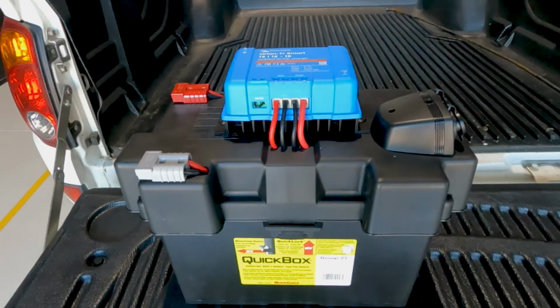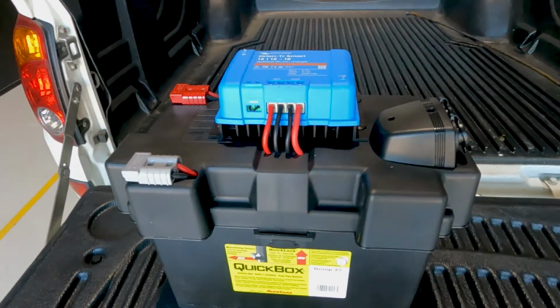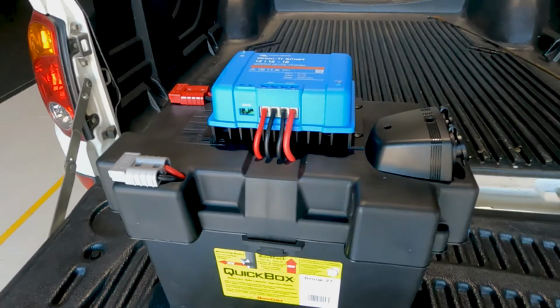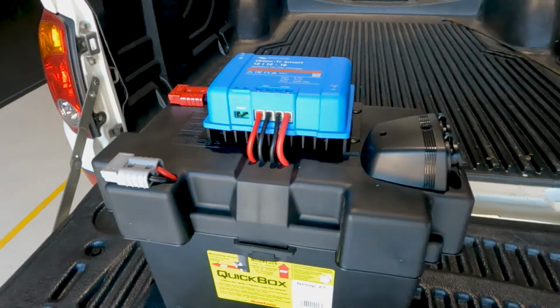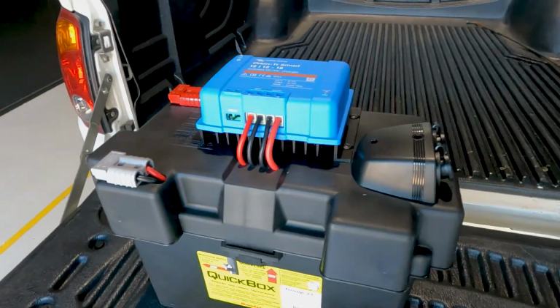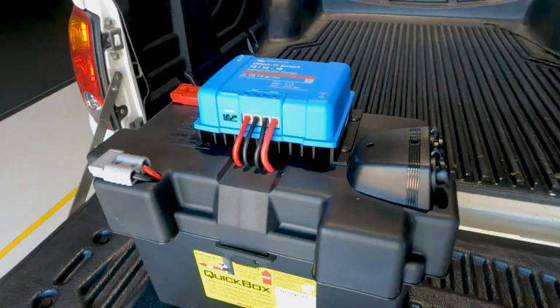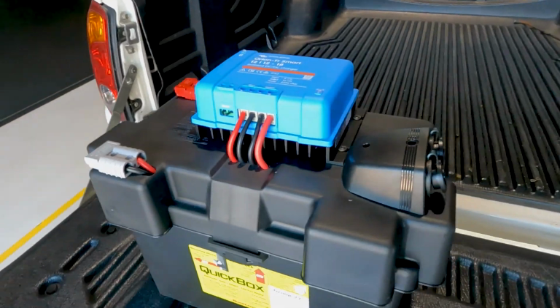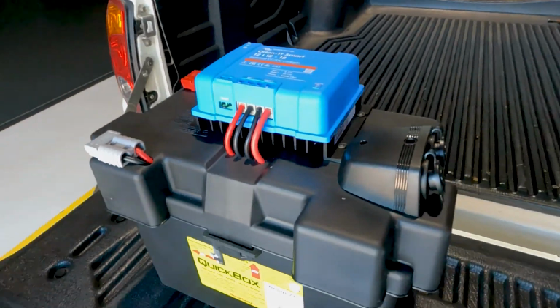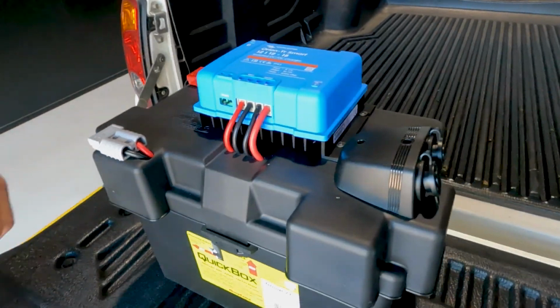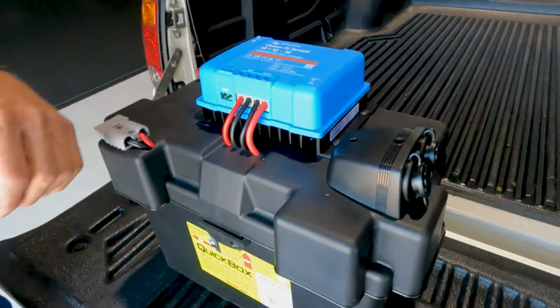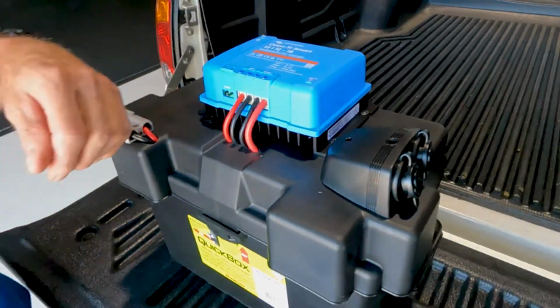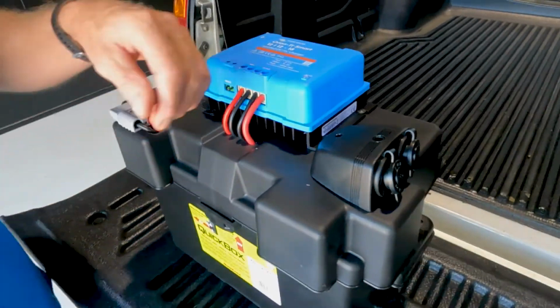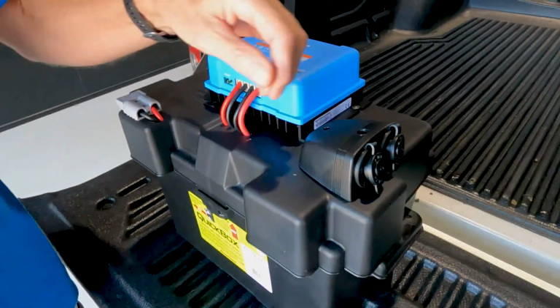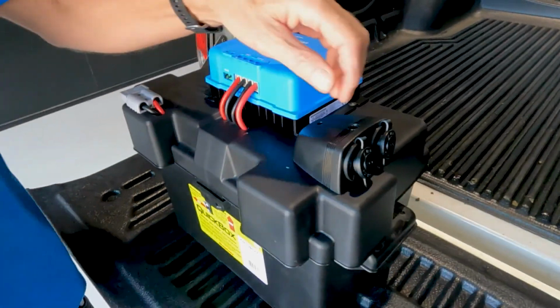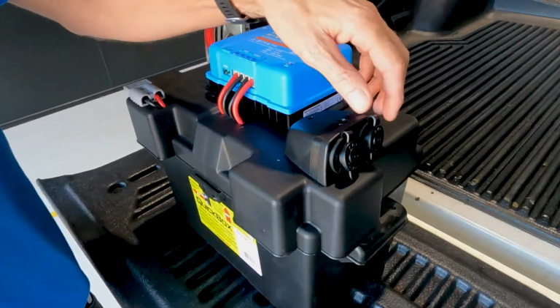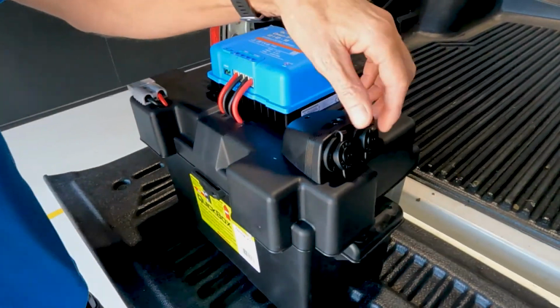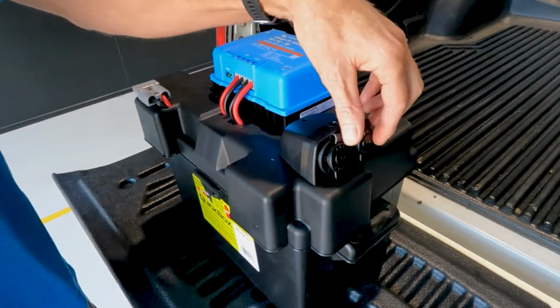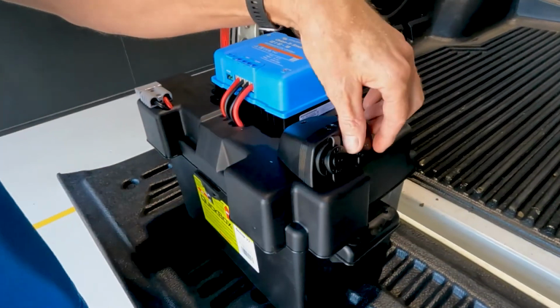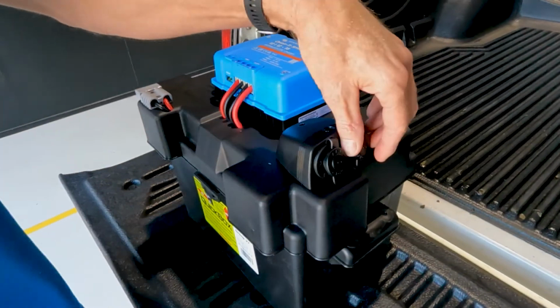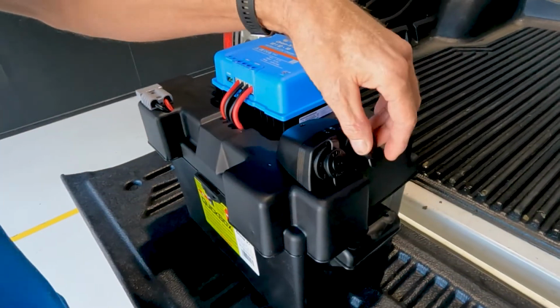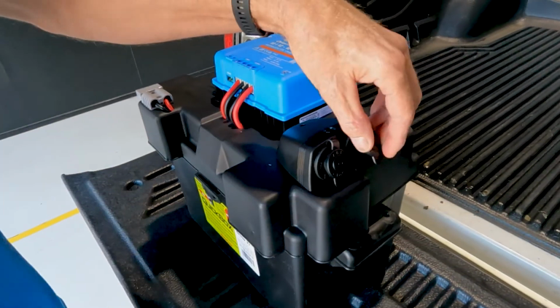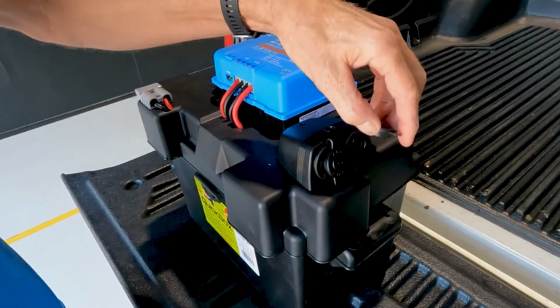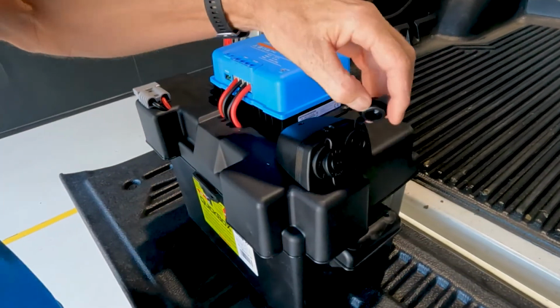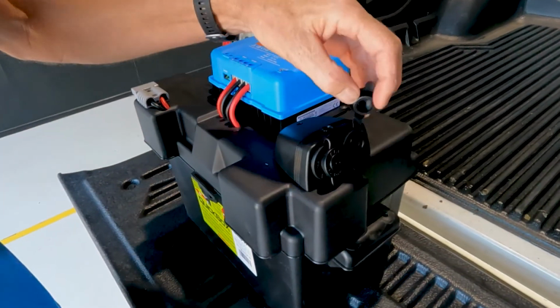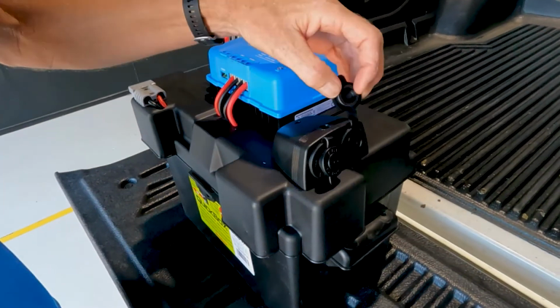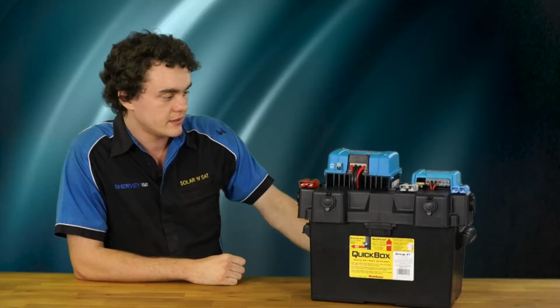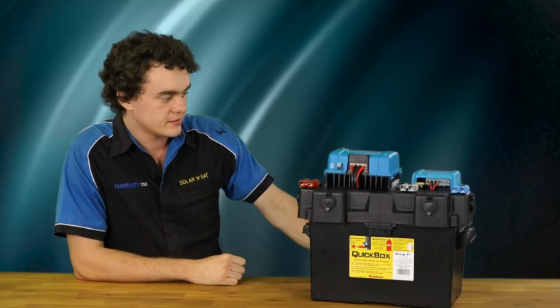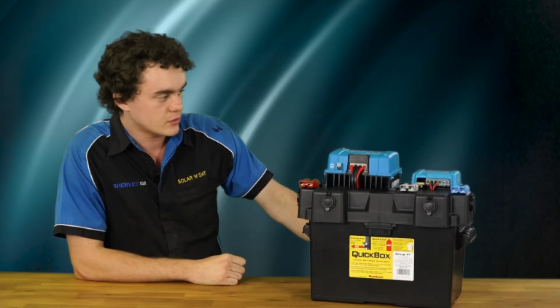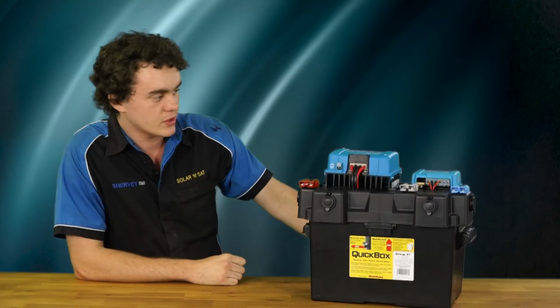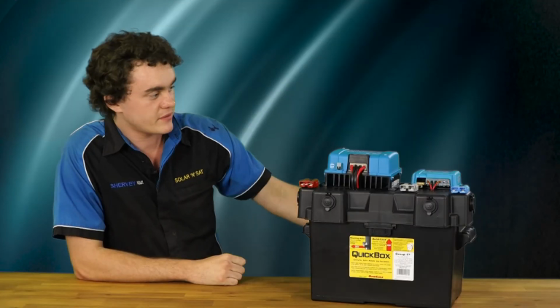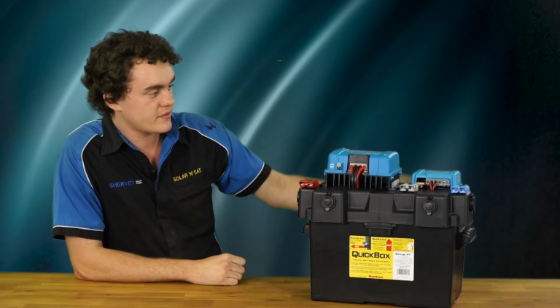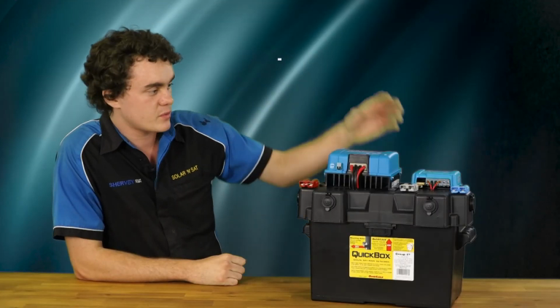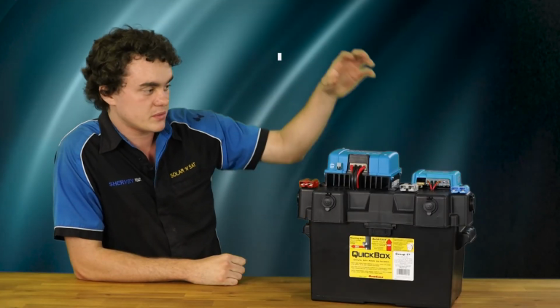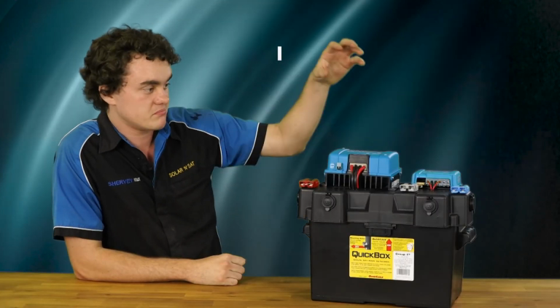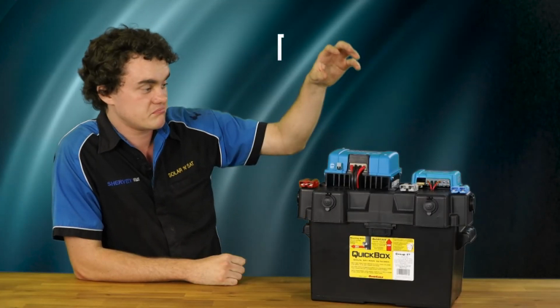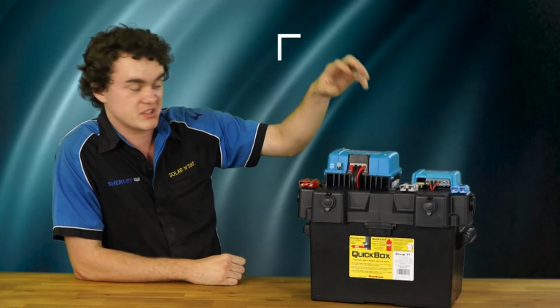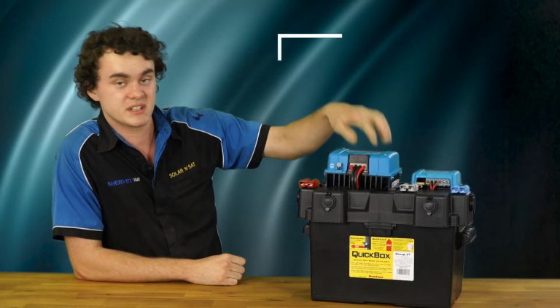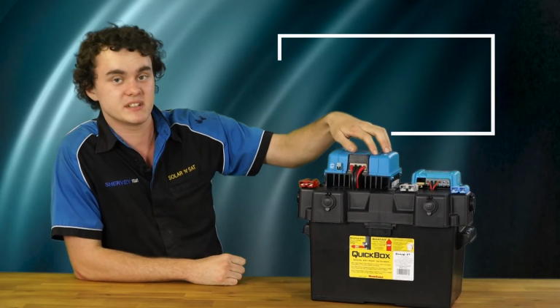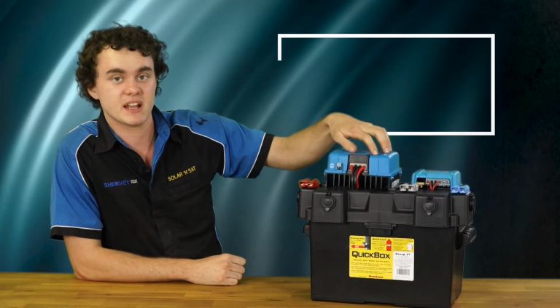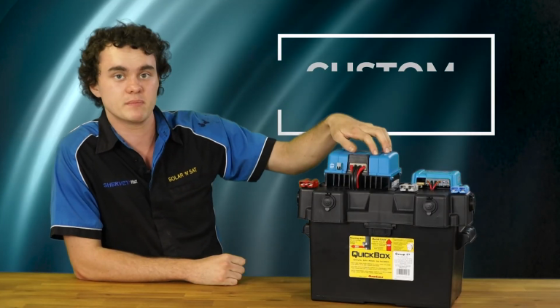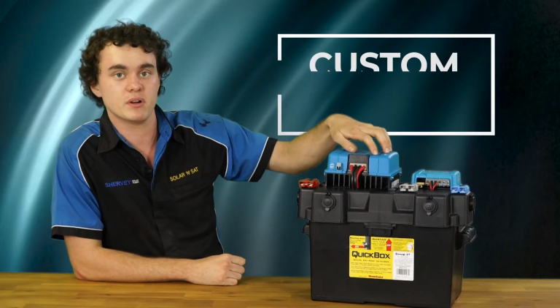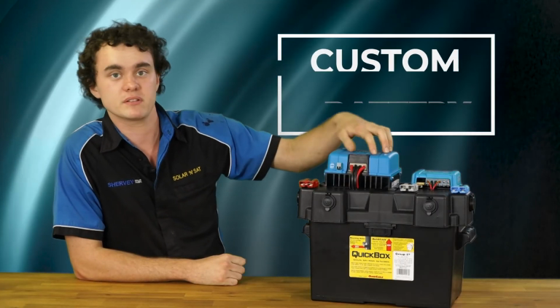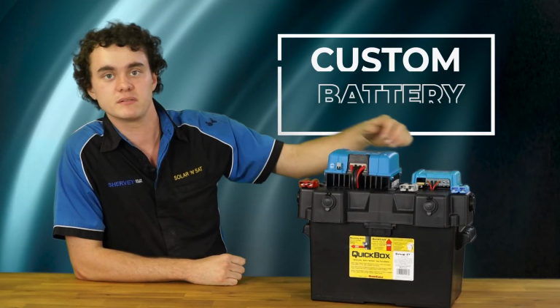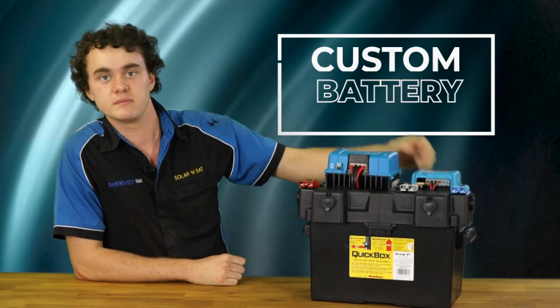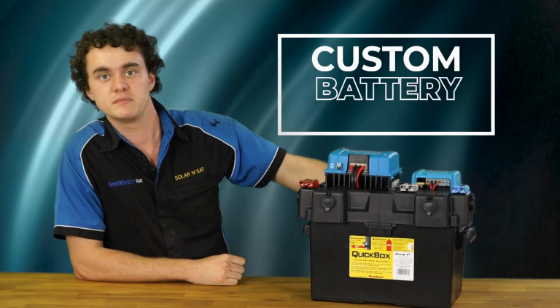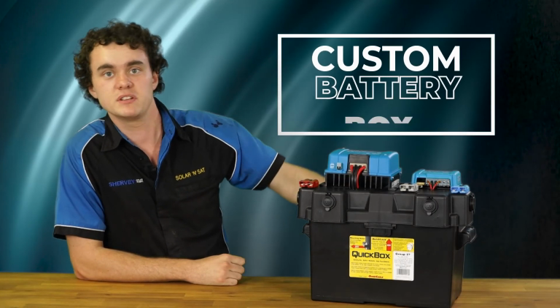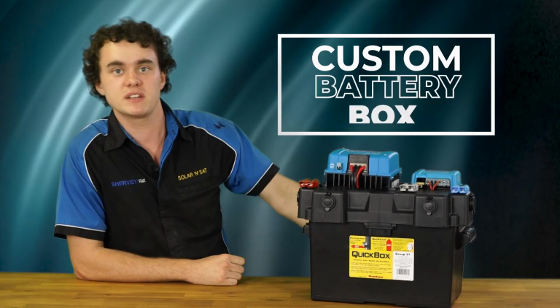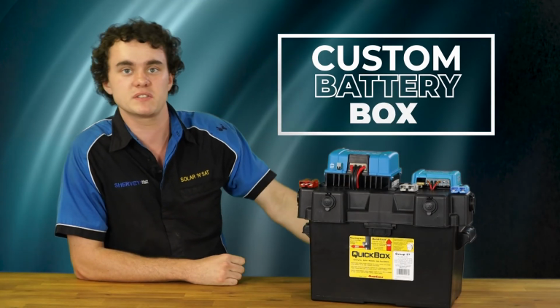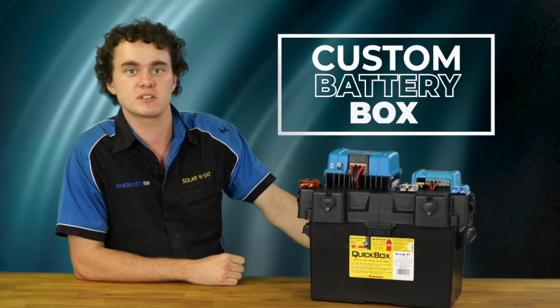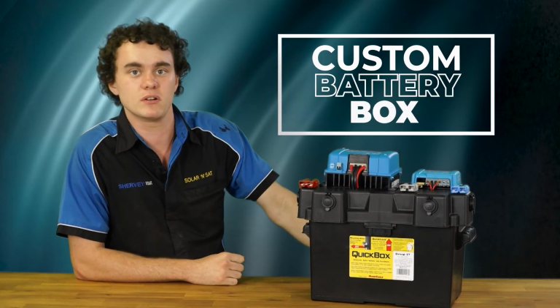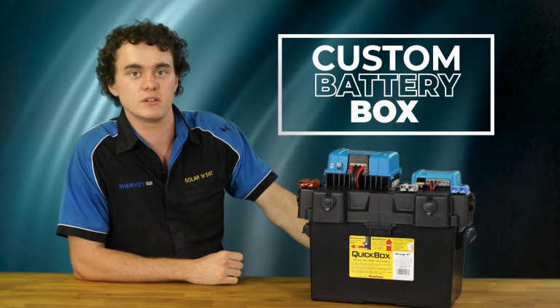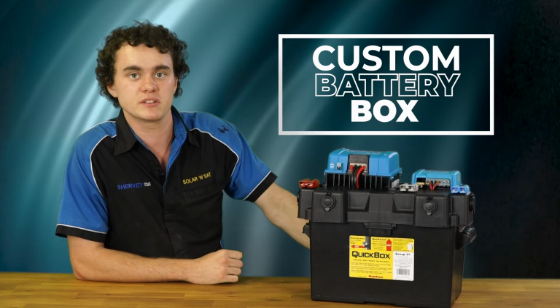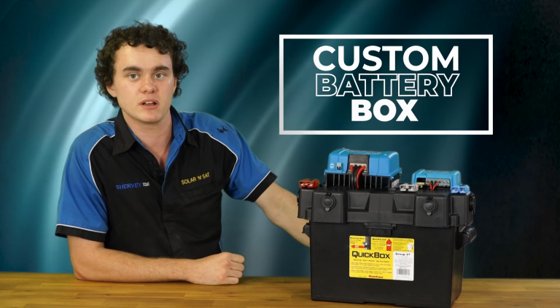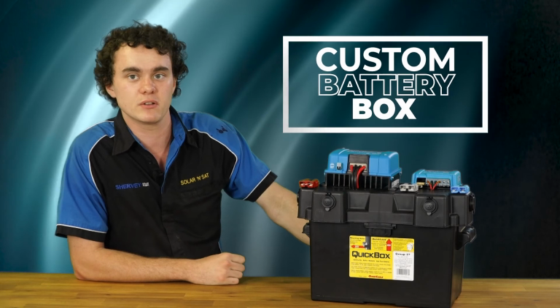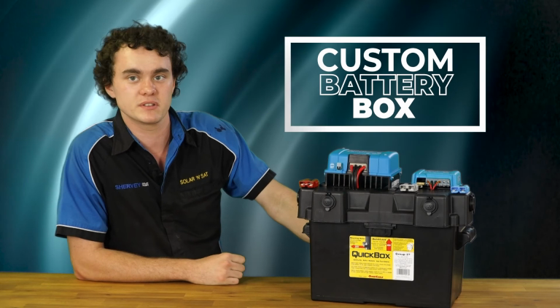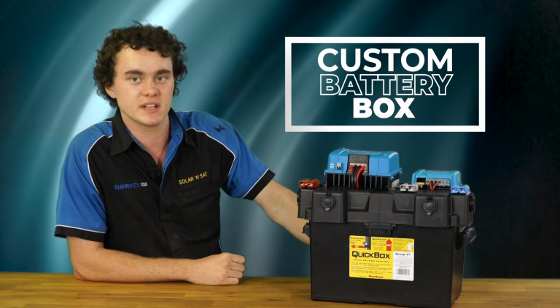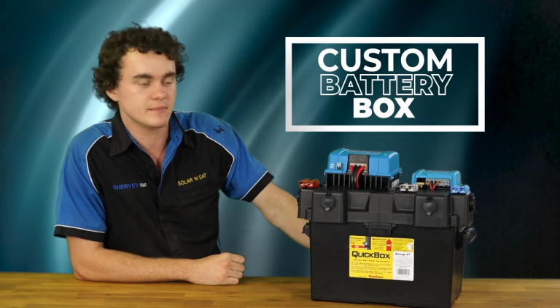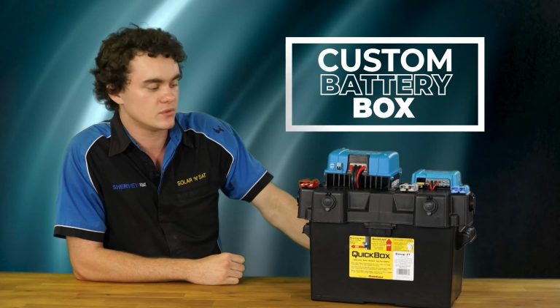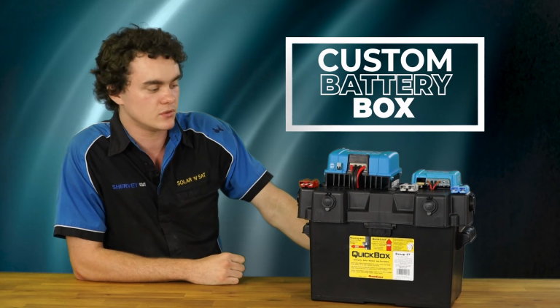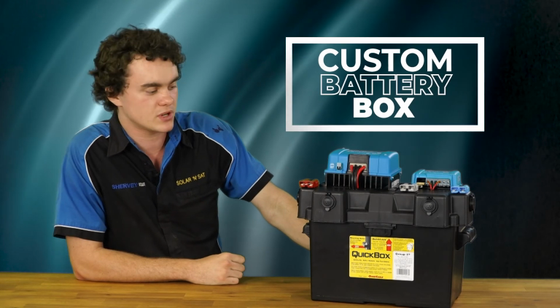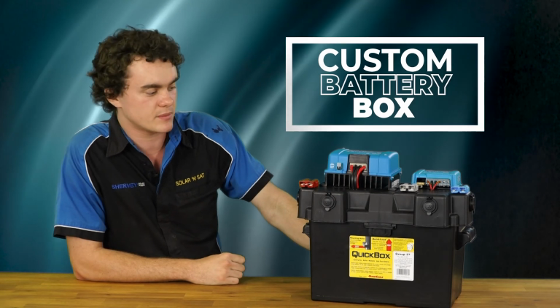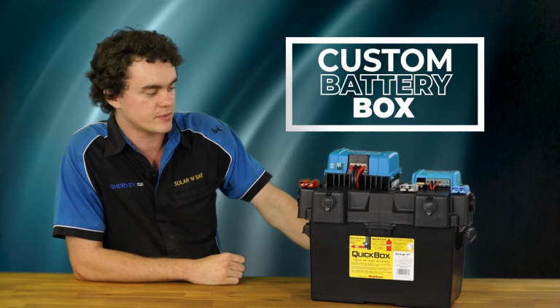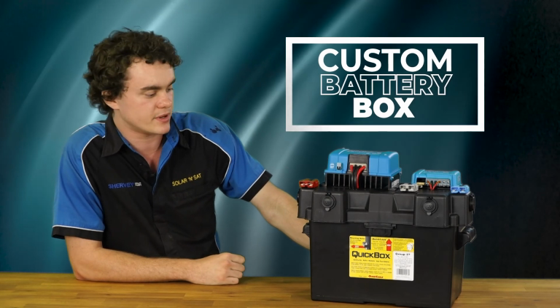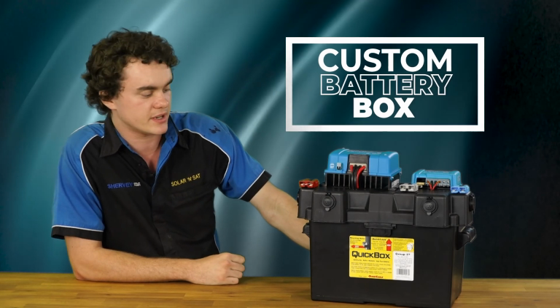If you have your own idea or your own design you want us to bring to life, or even if you want this exact box, just give us a call at Solar Insat or come on by.